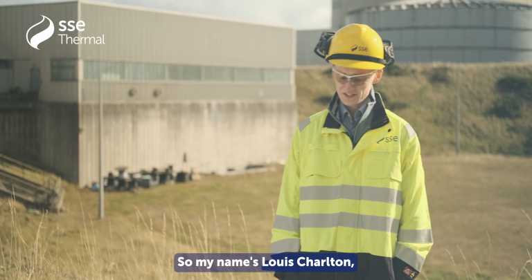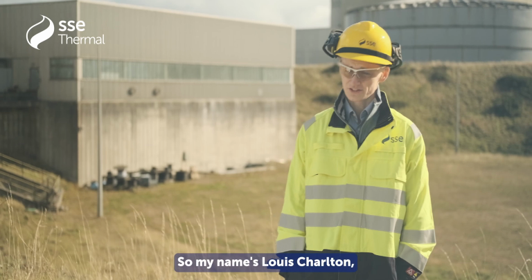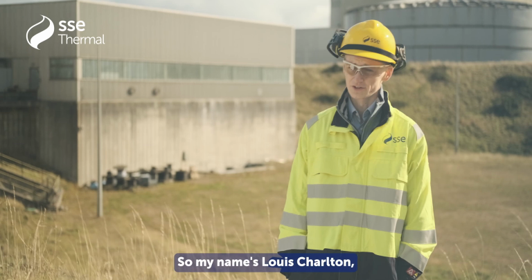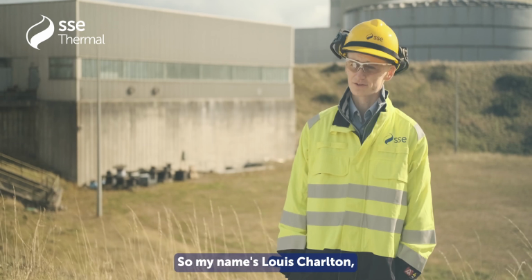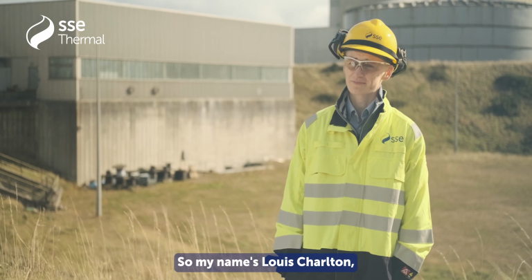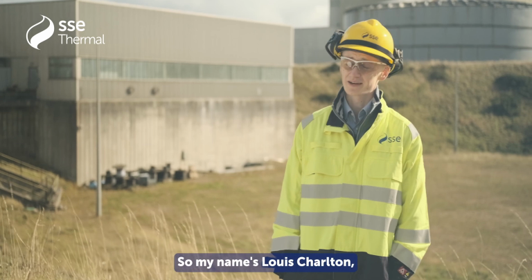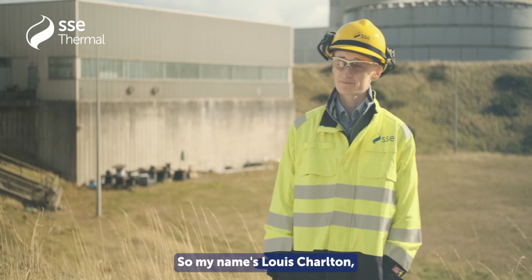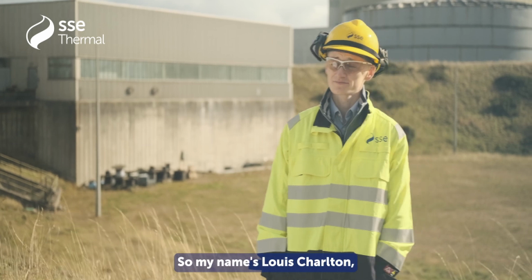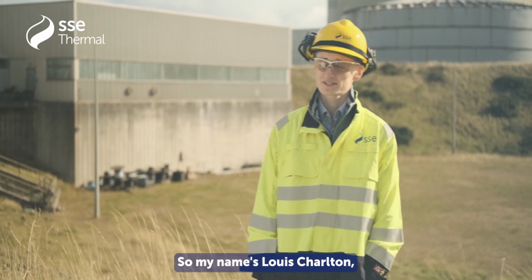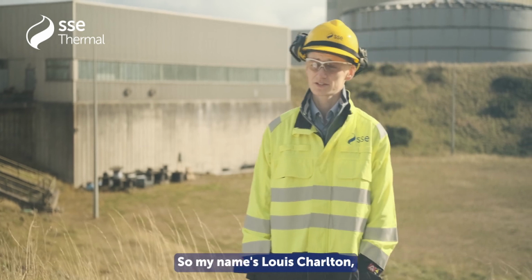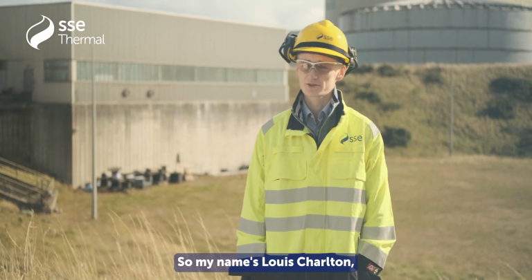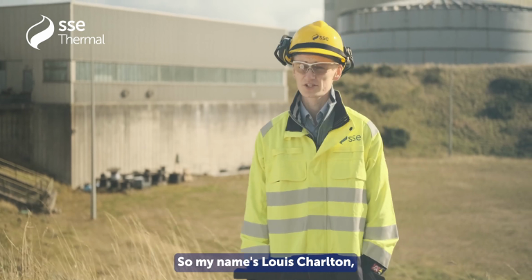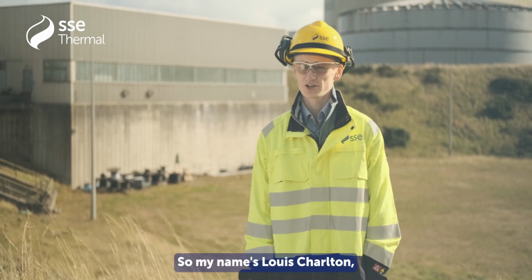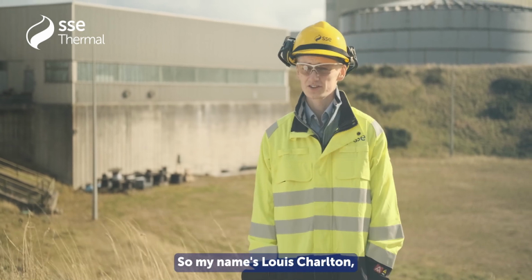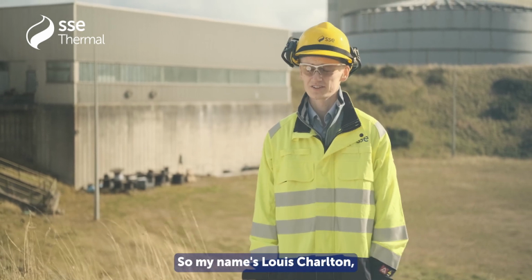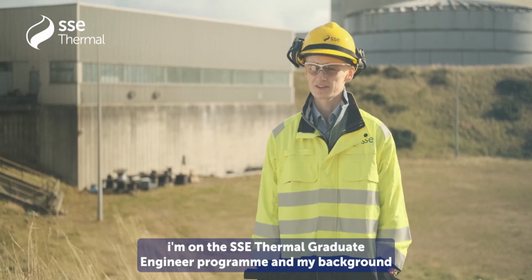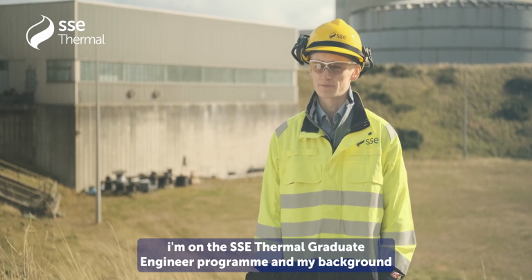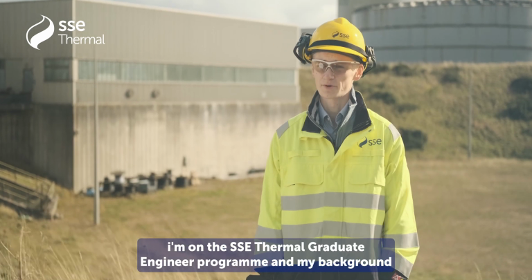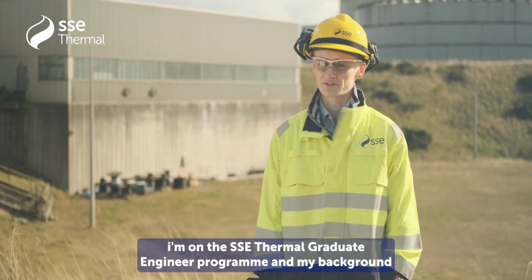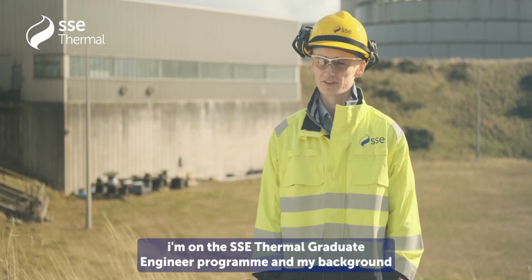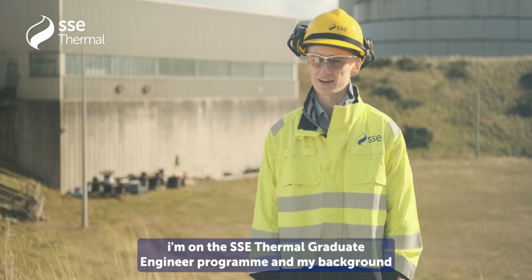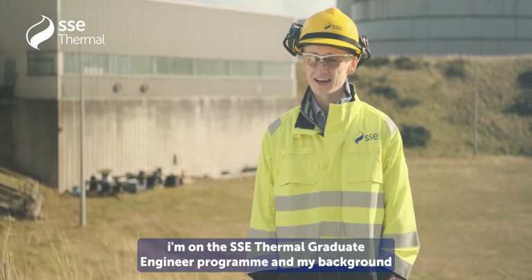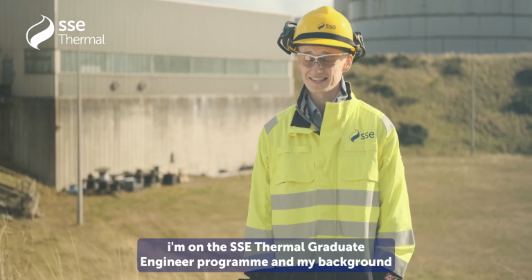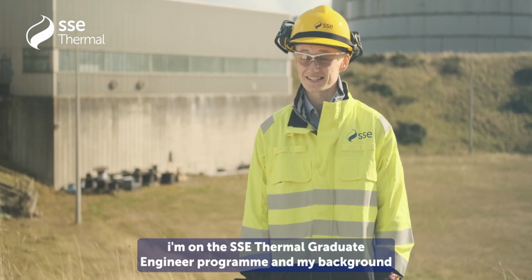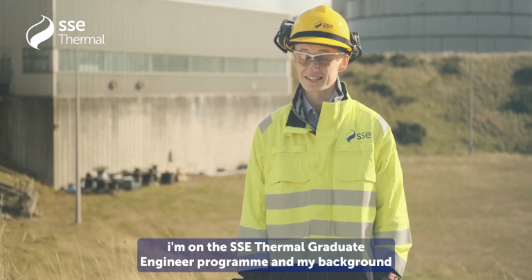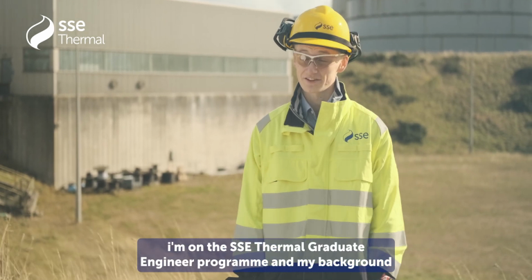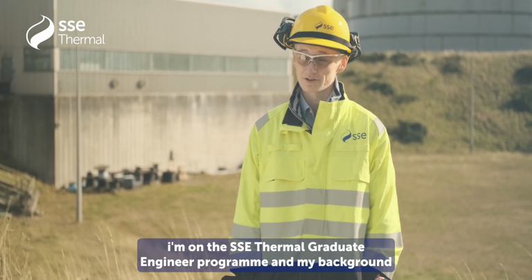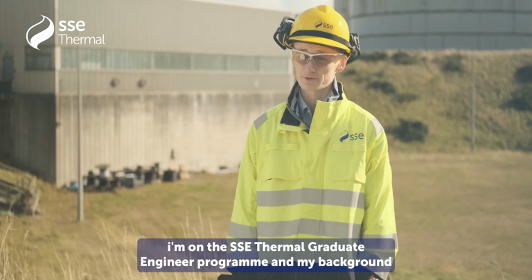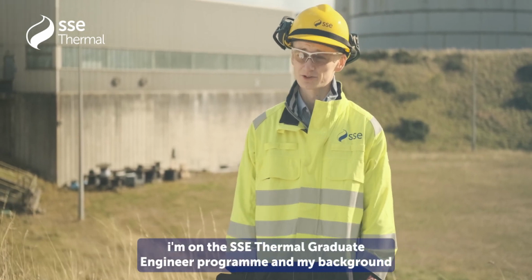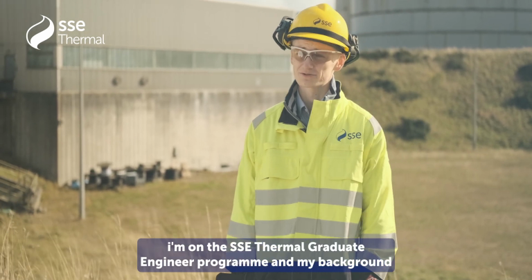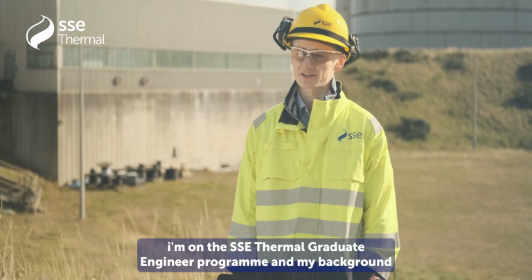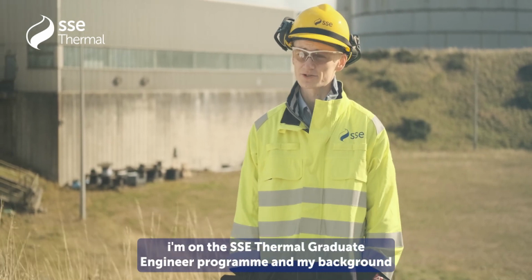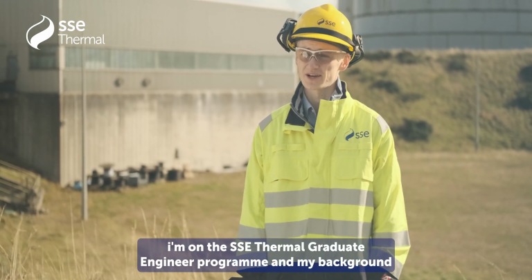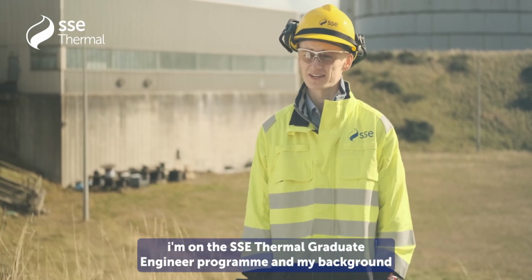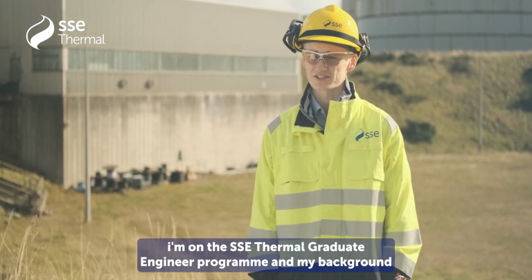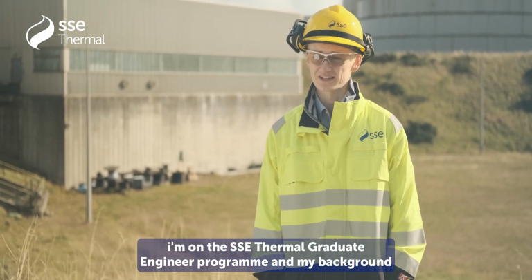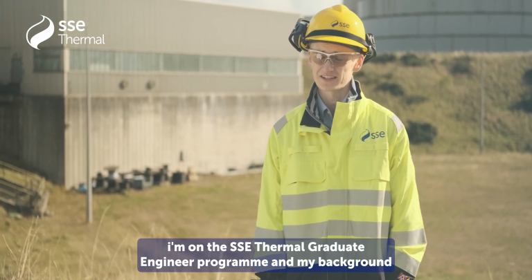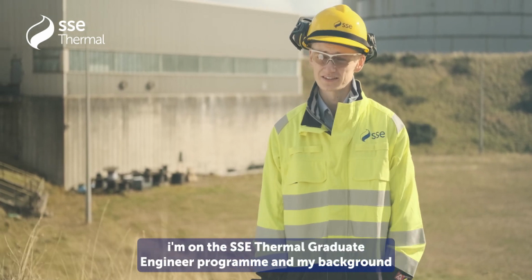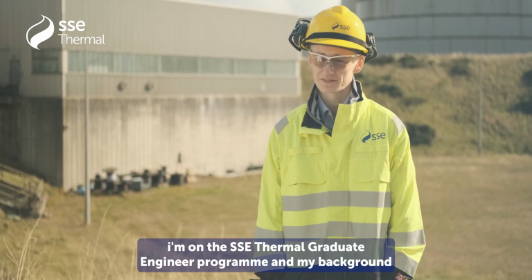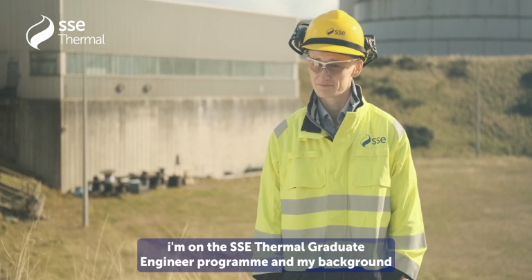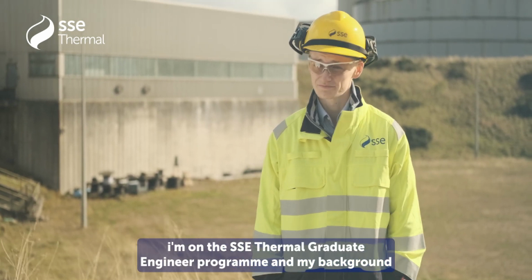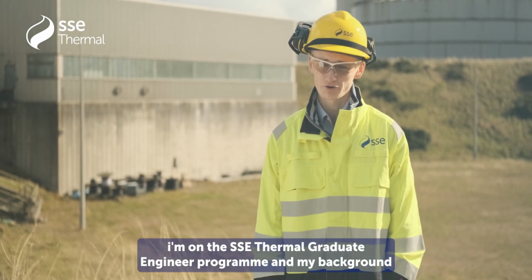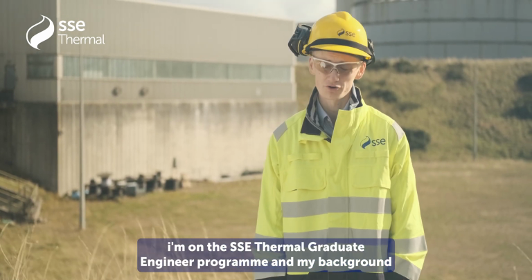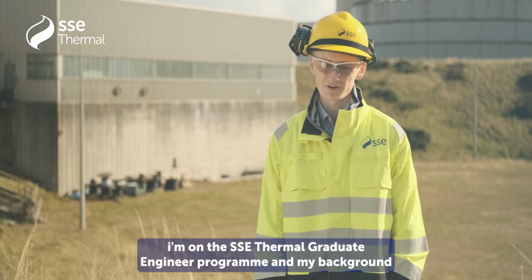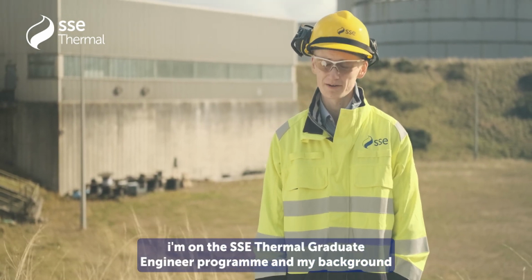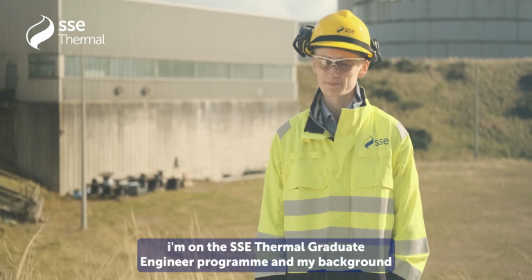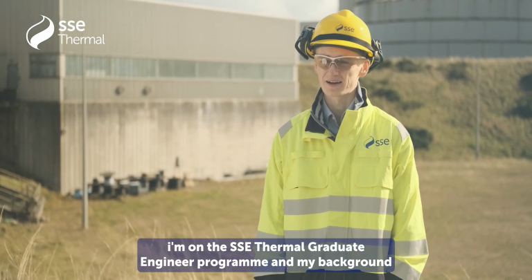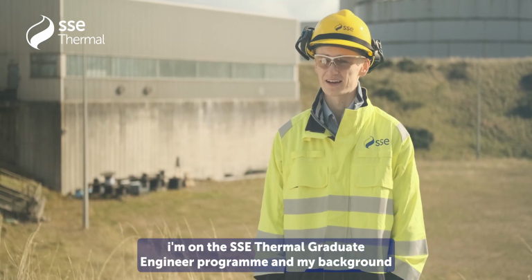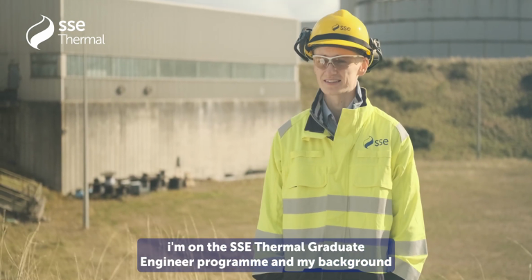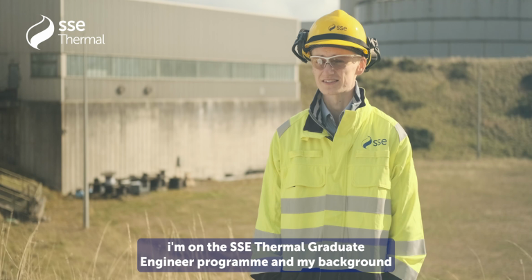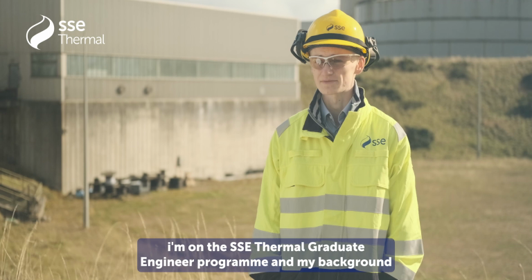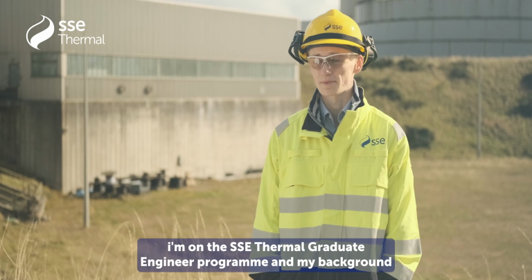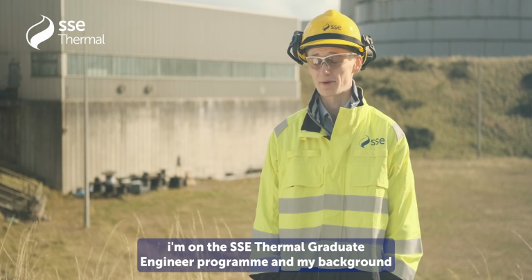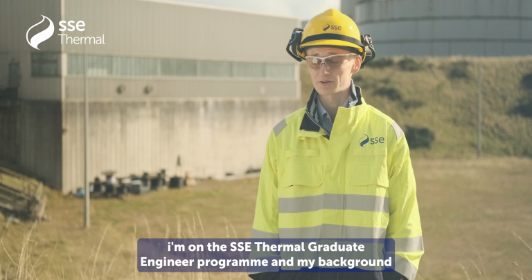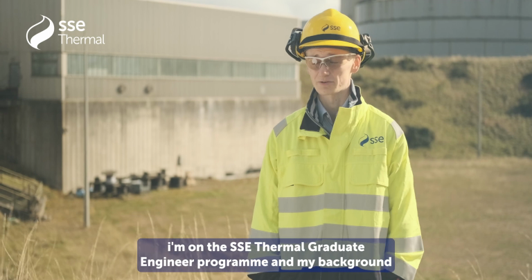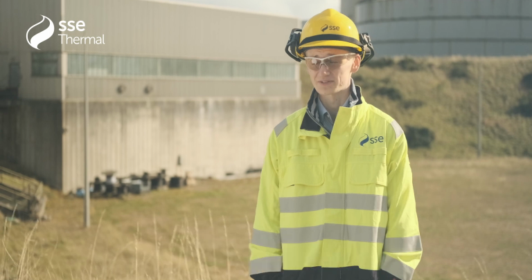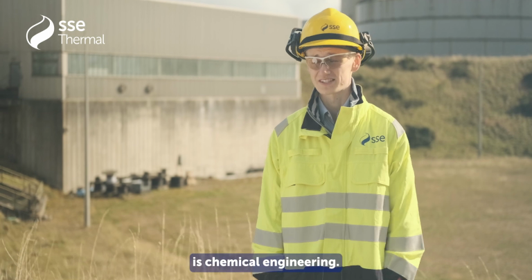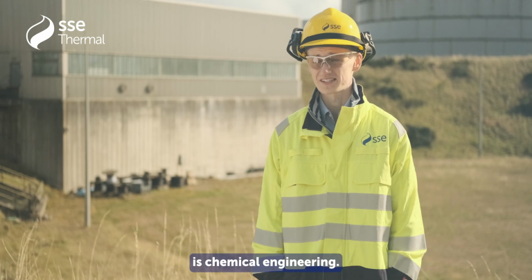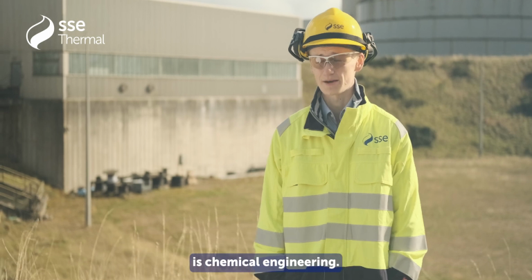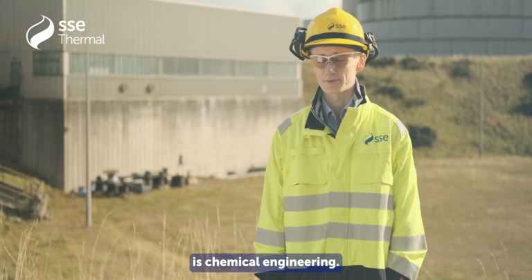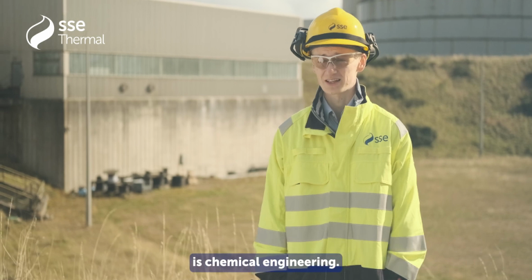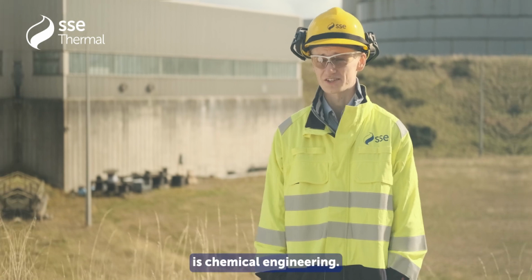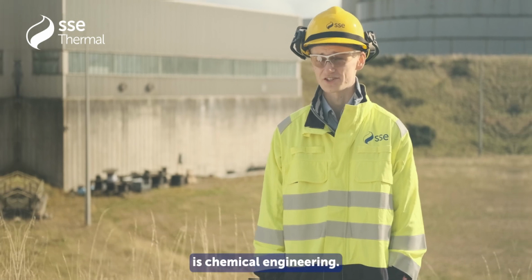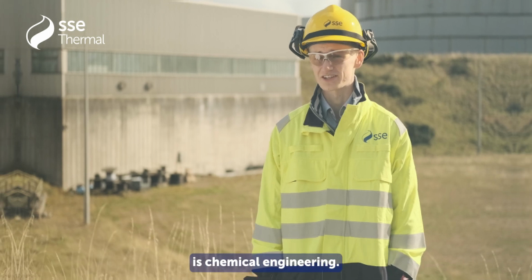My name's Lewis Charlton. I'm on the SSE Thermal Graduate Engineer programme and my background is Chemical Engineering.